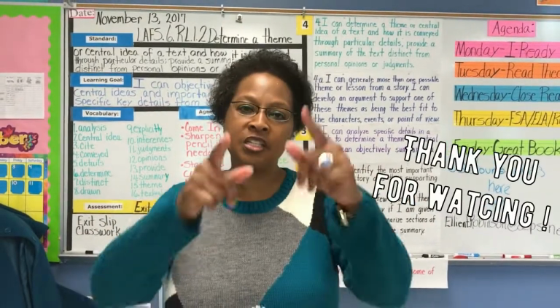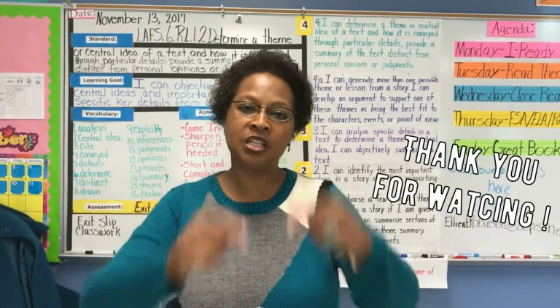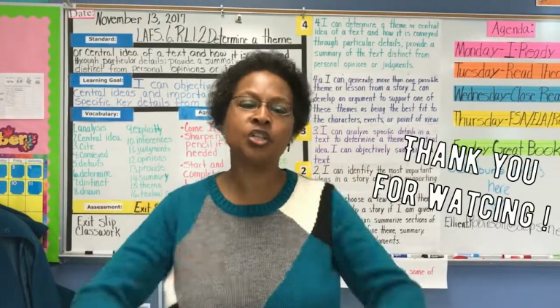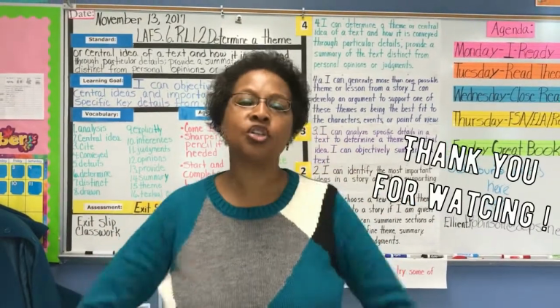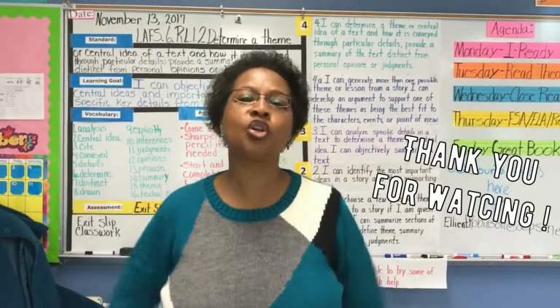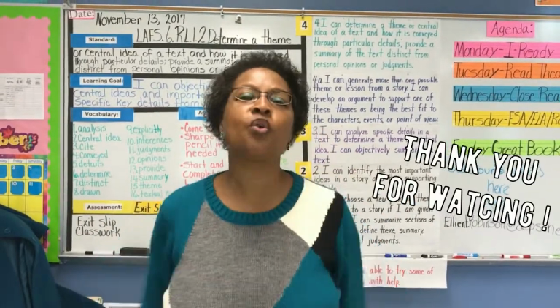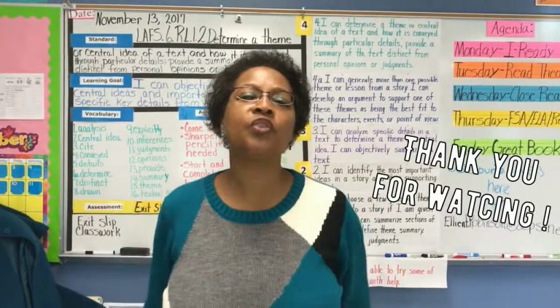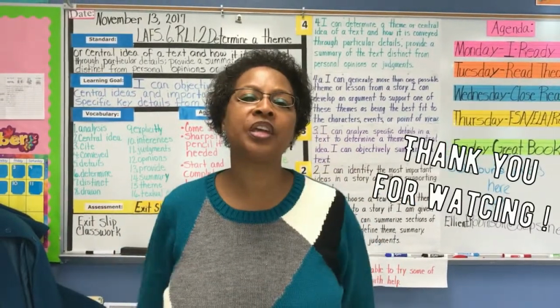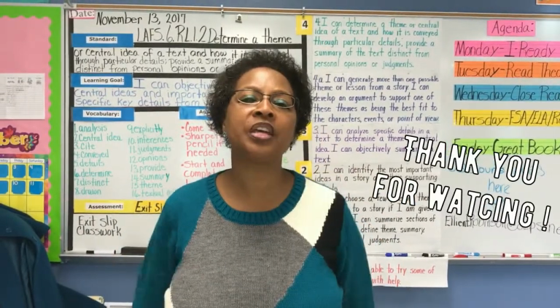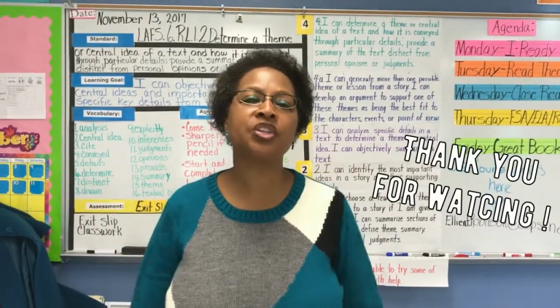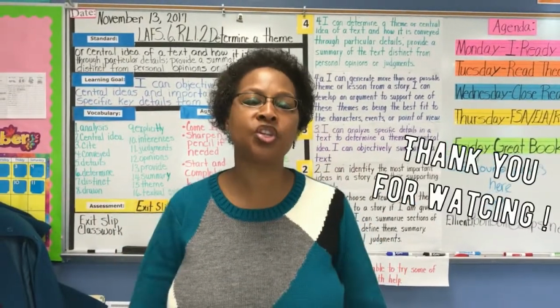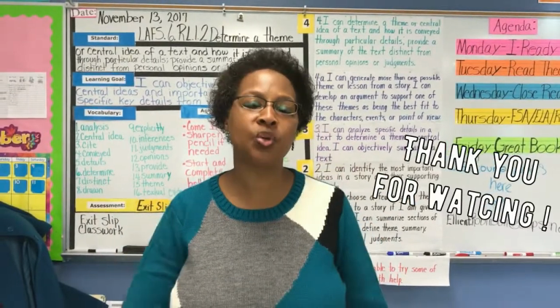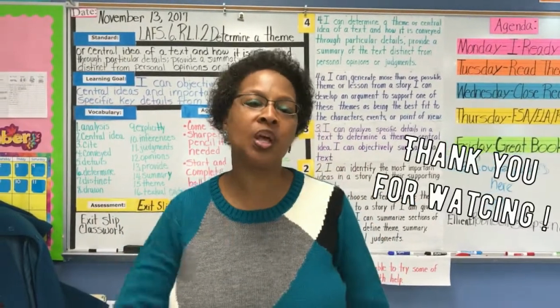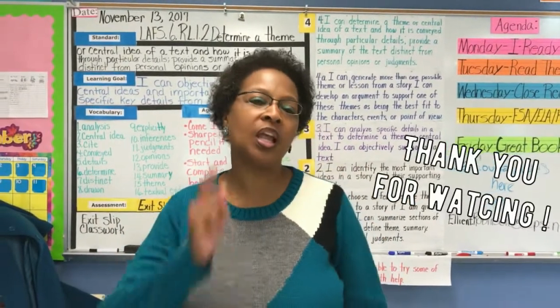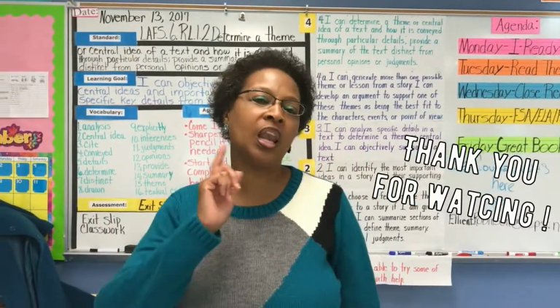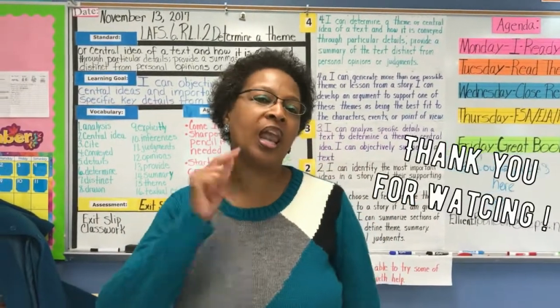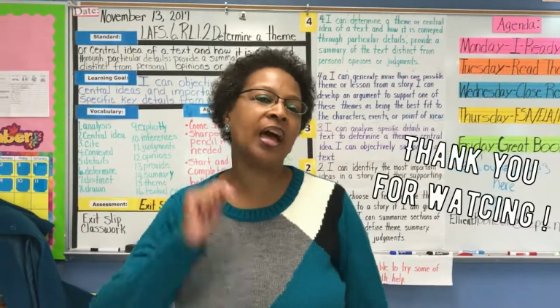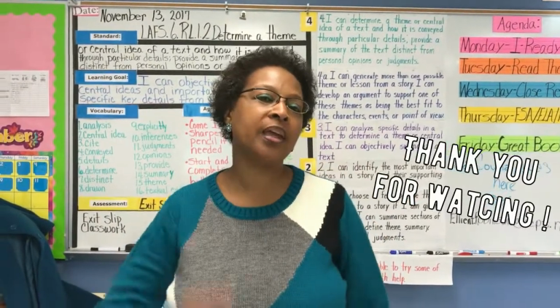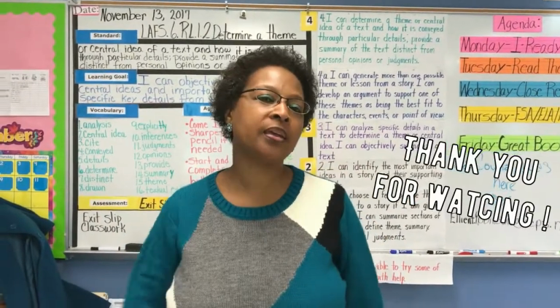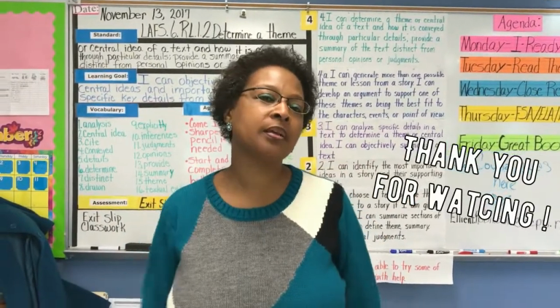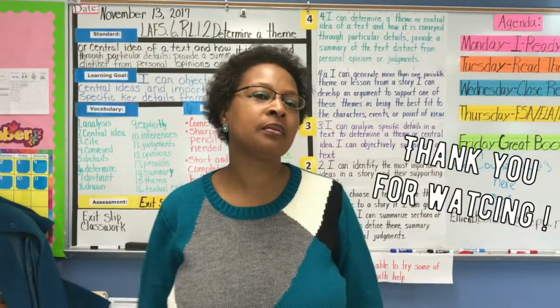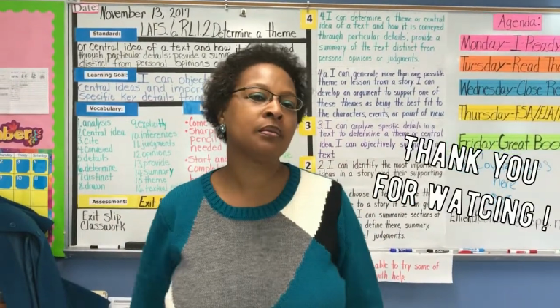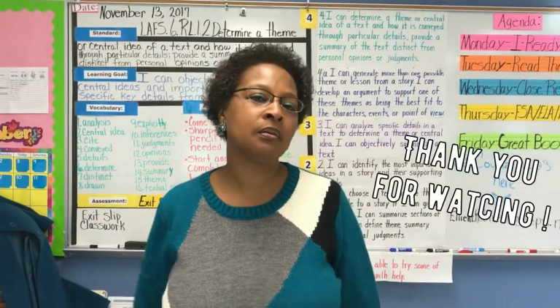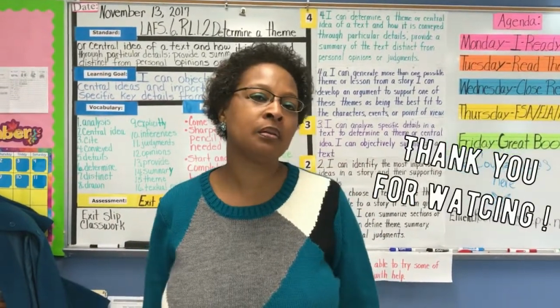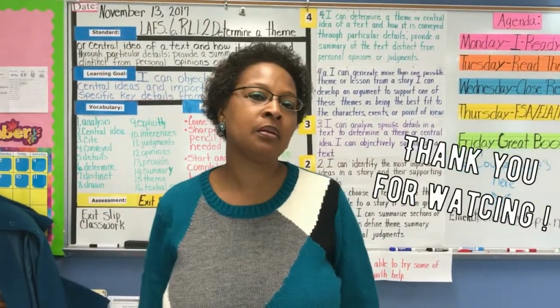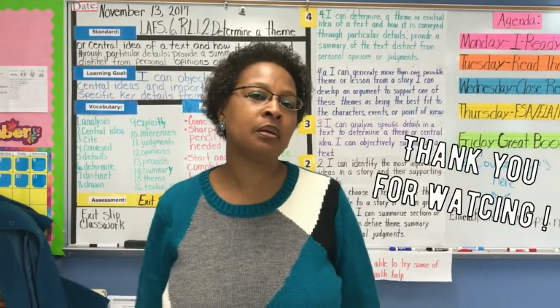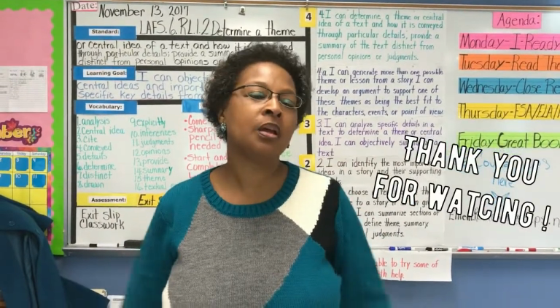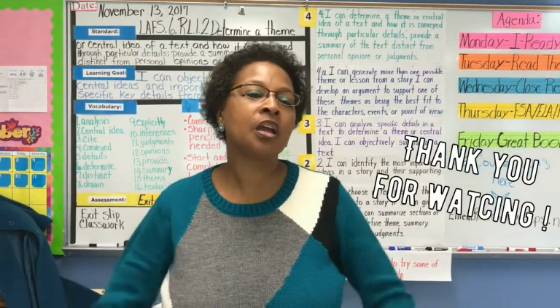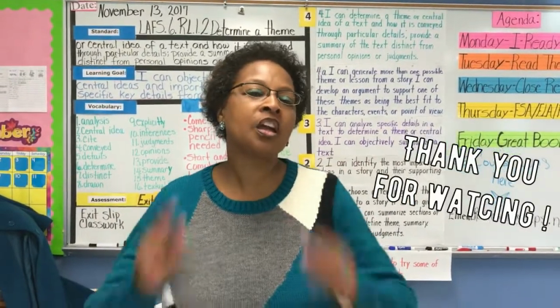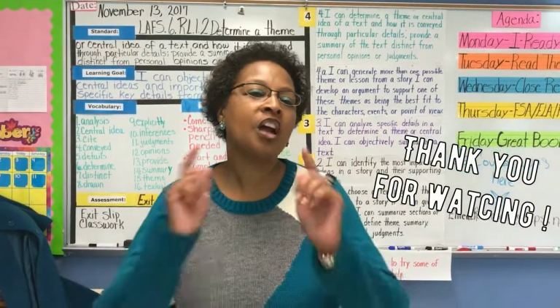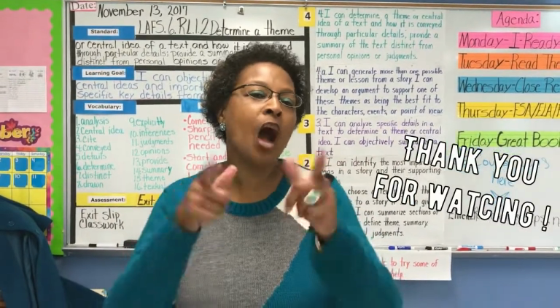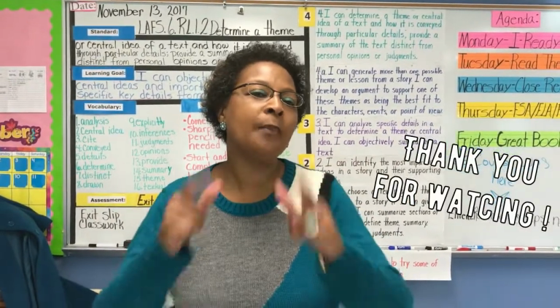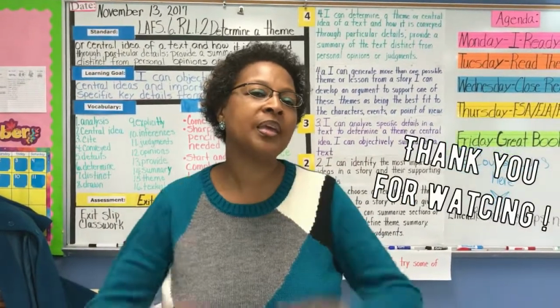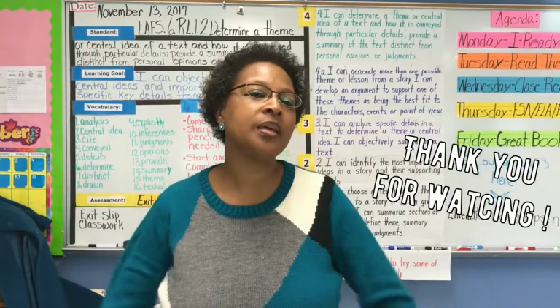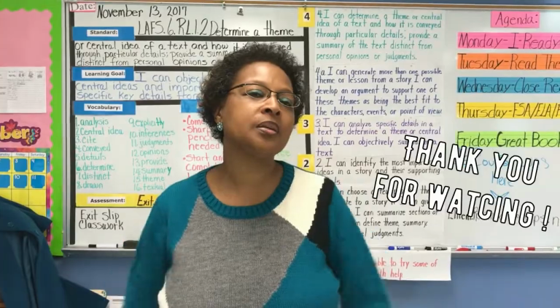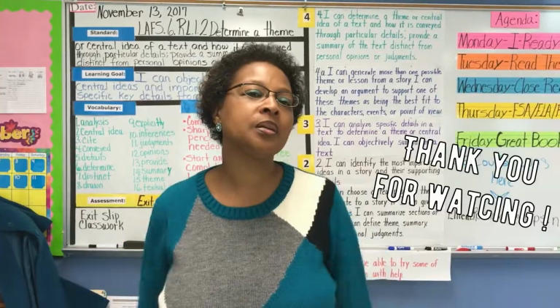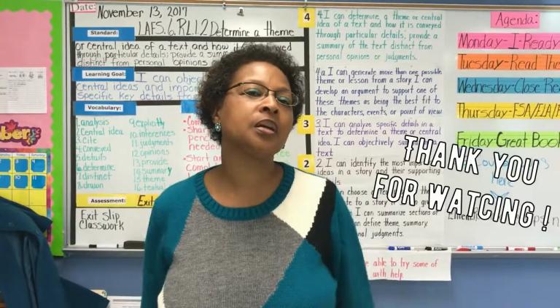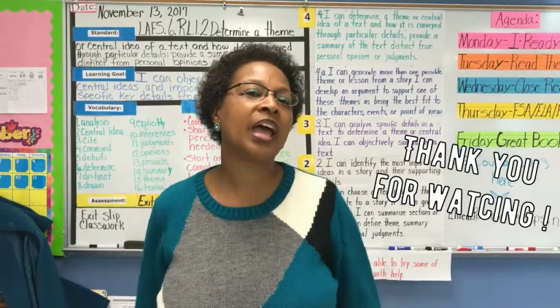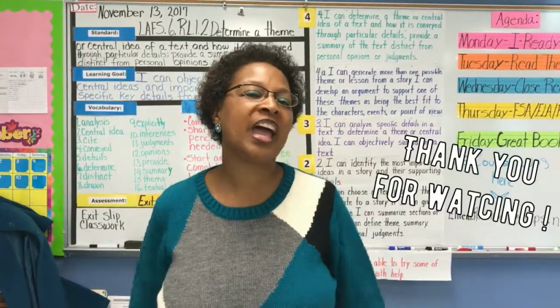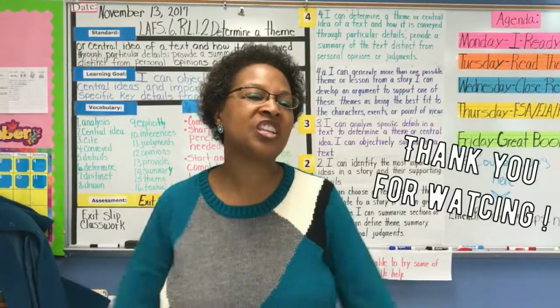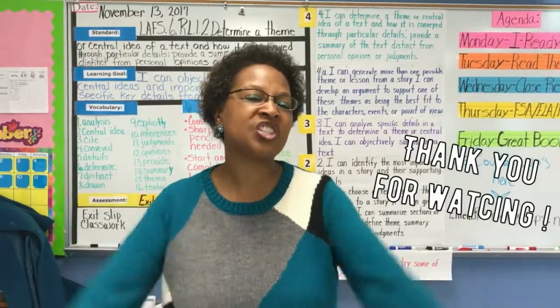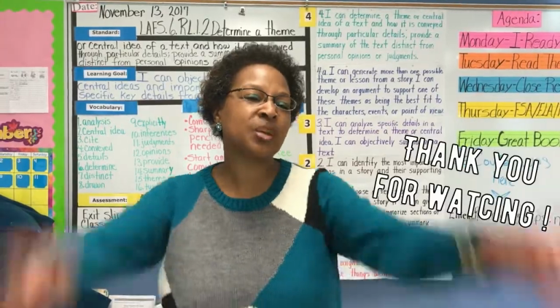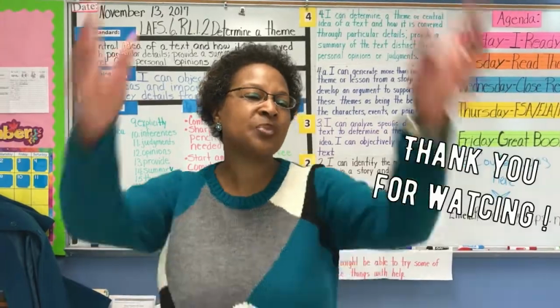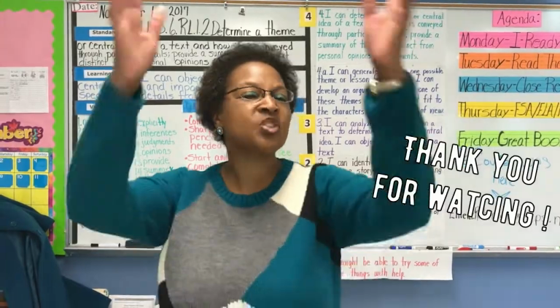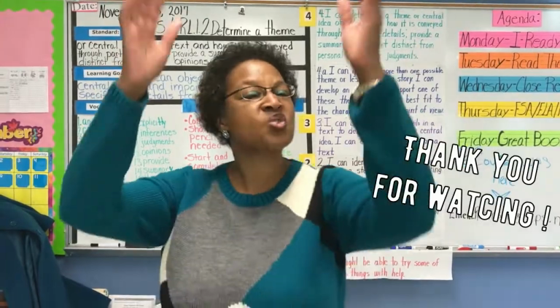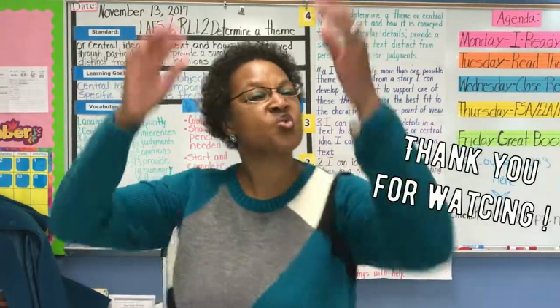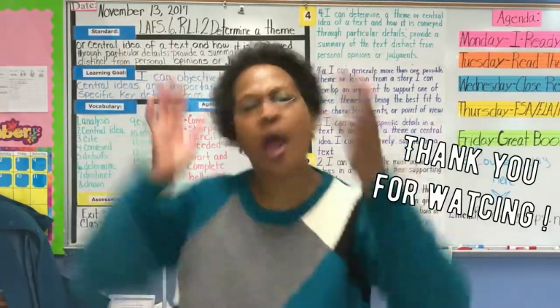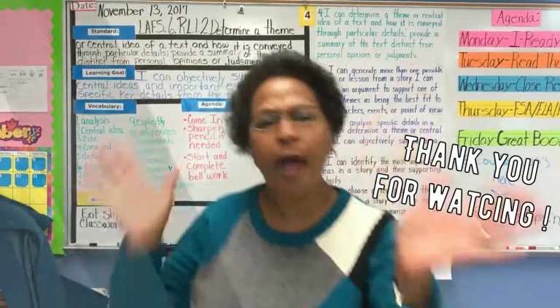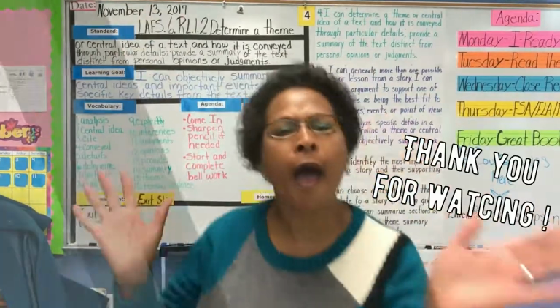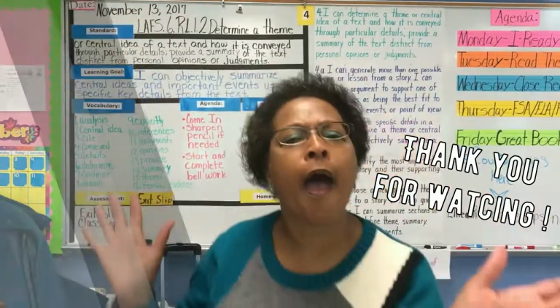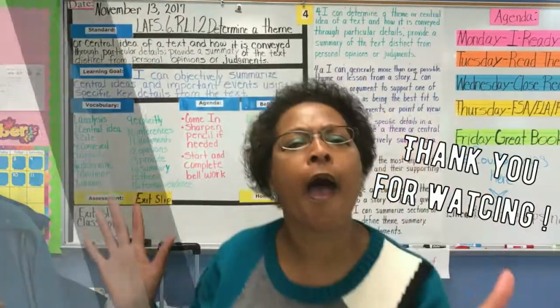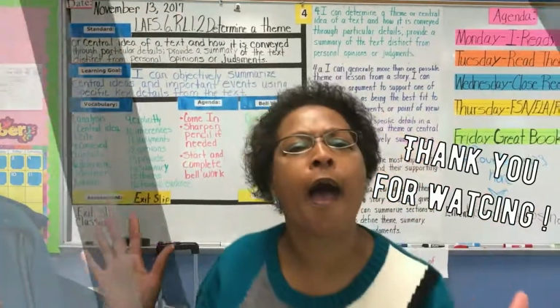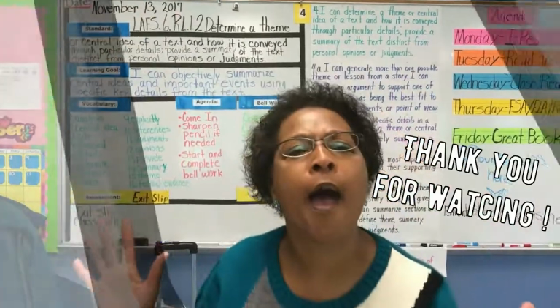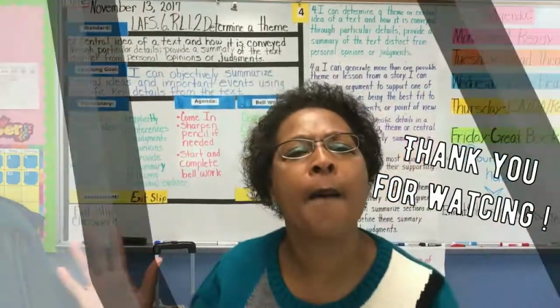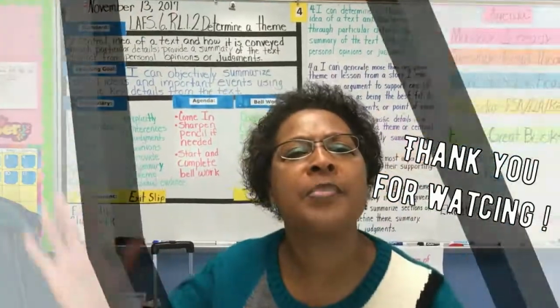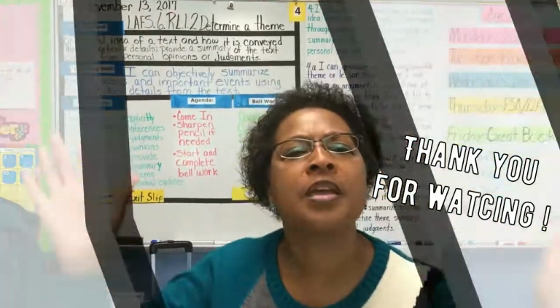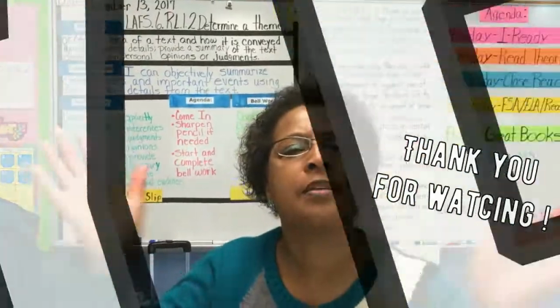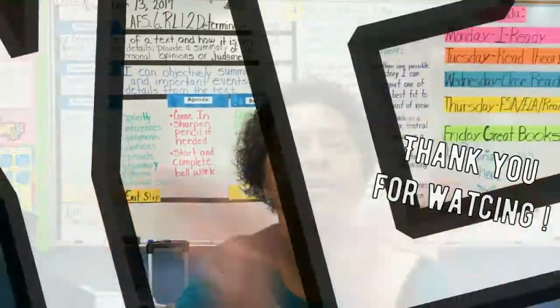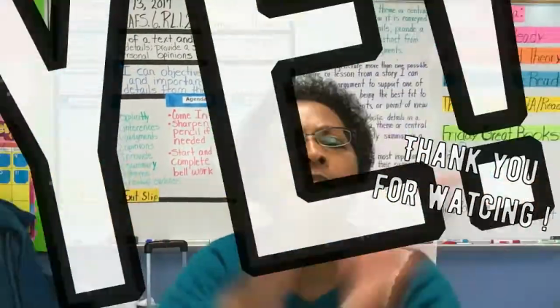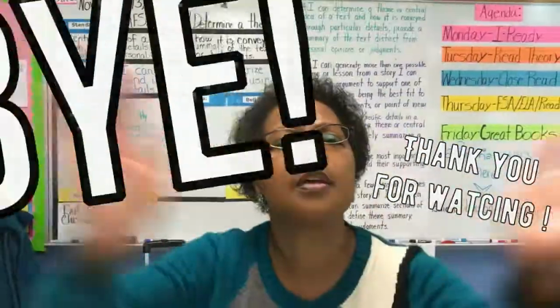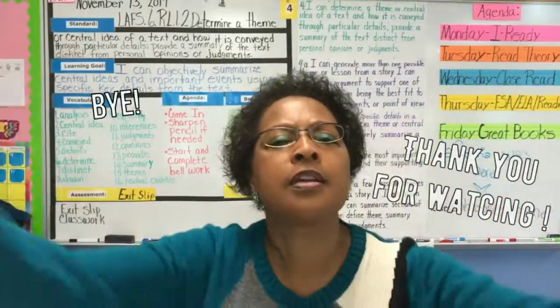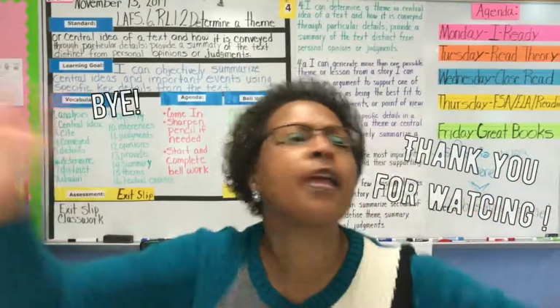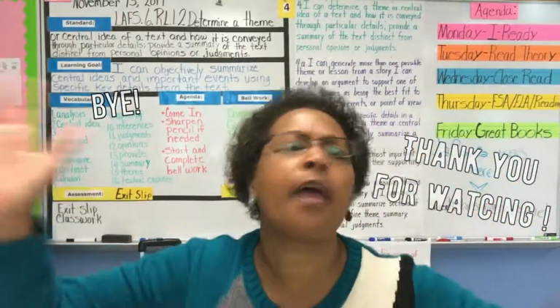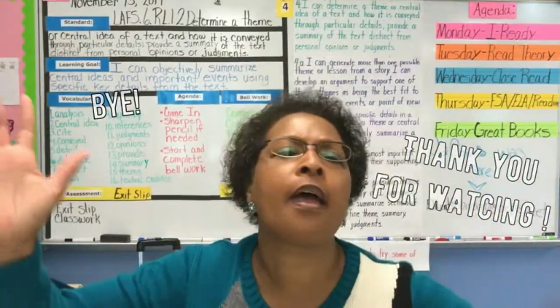Listen, don't forget to like, comment, and subscribe. Yeah!